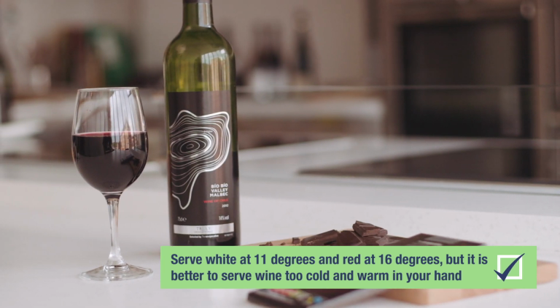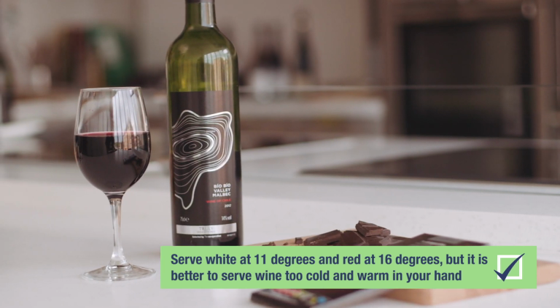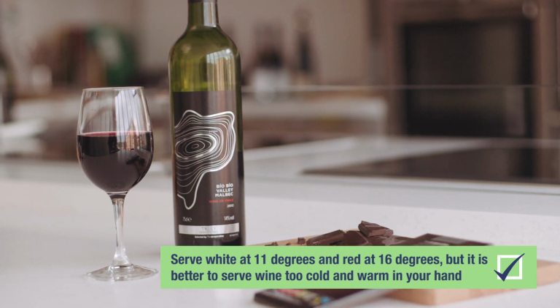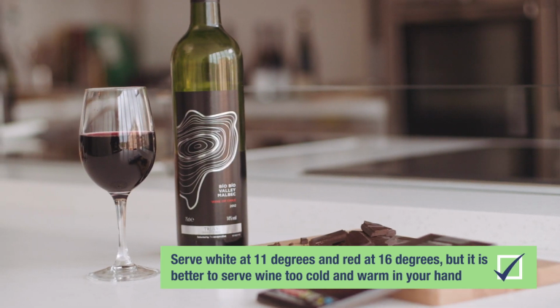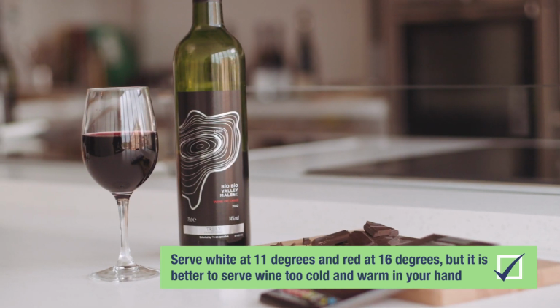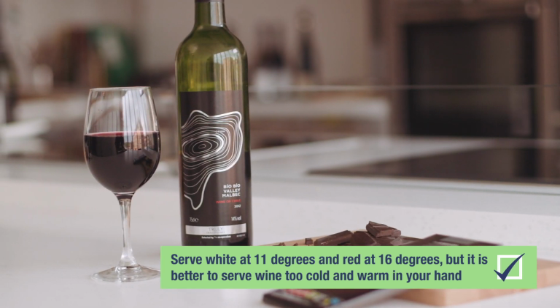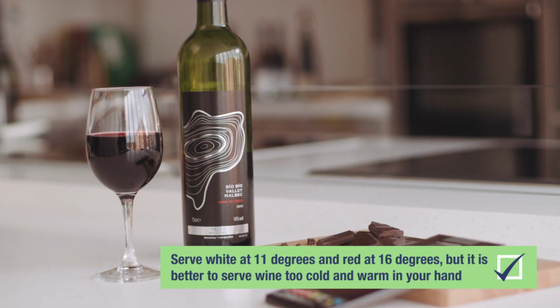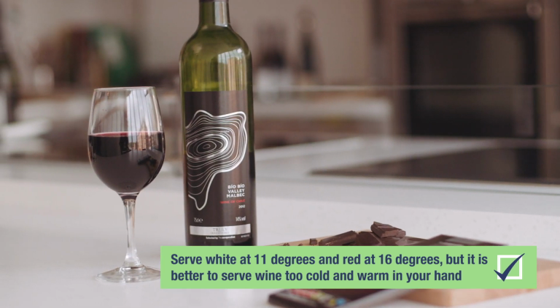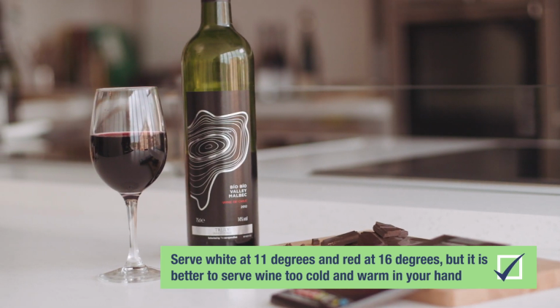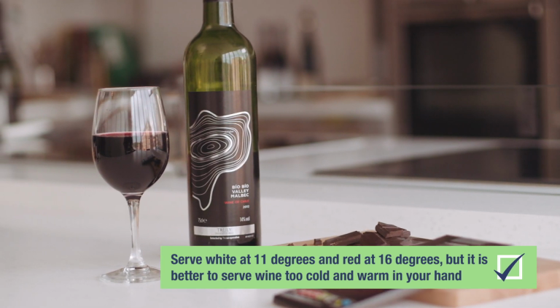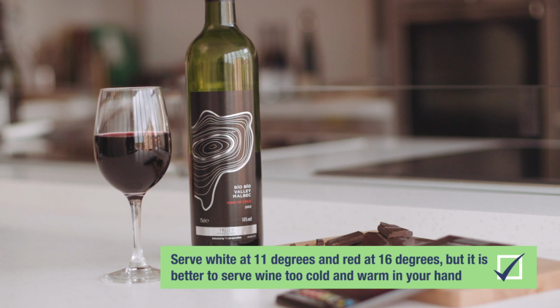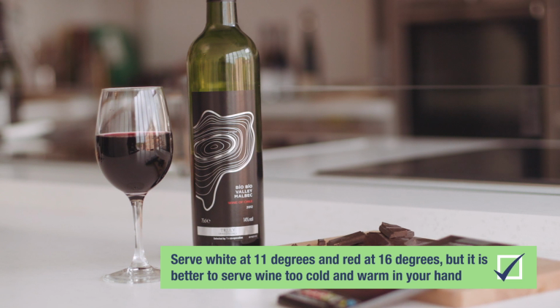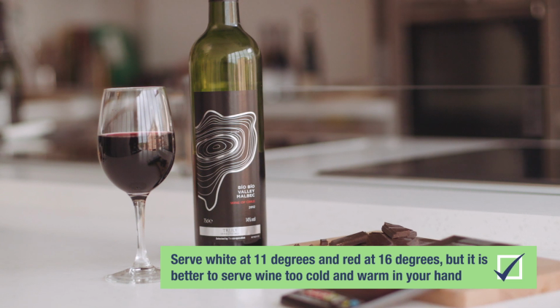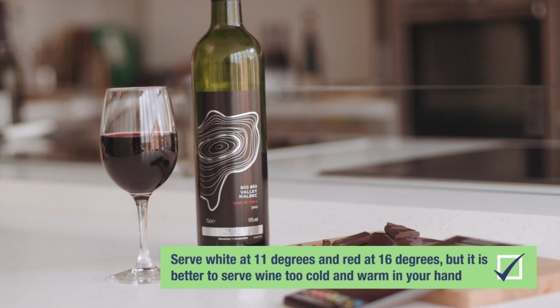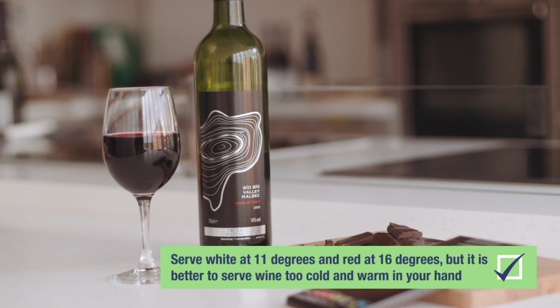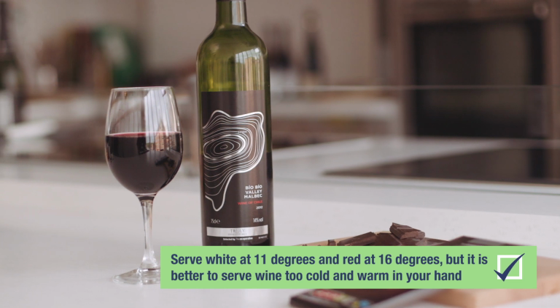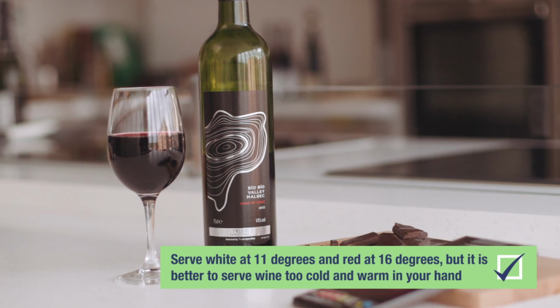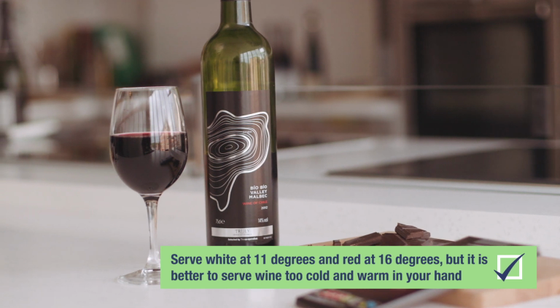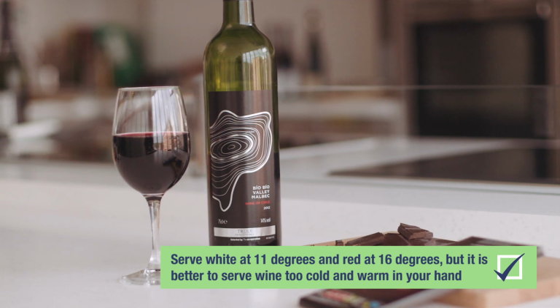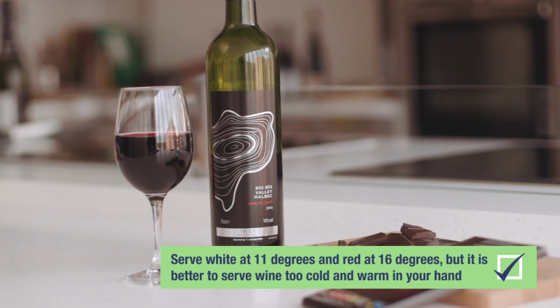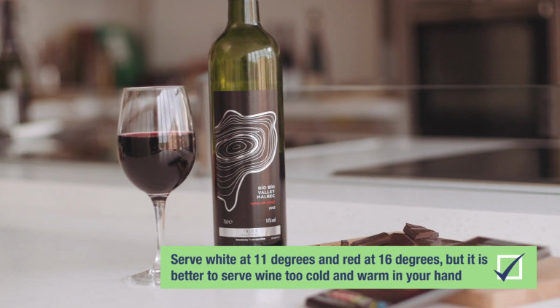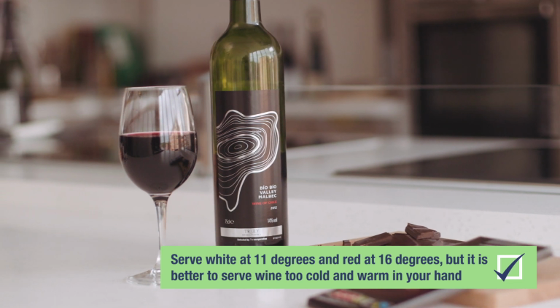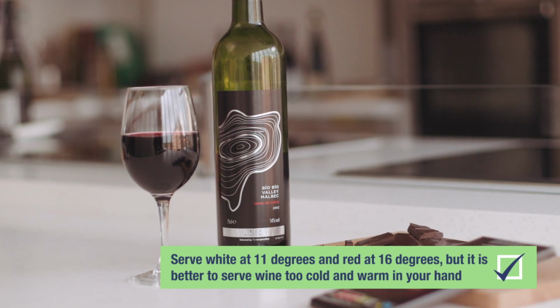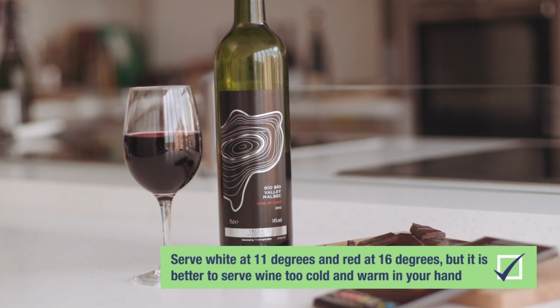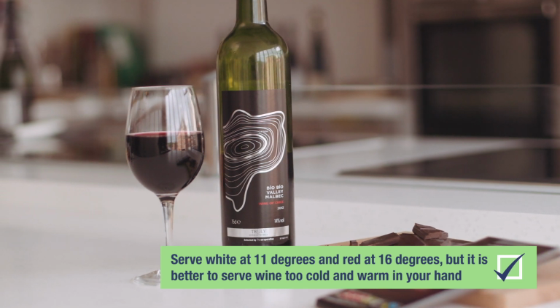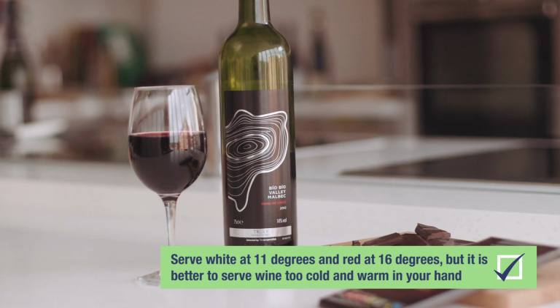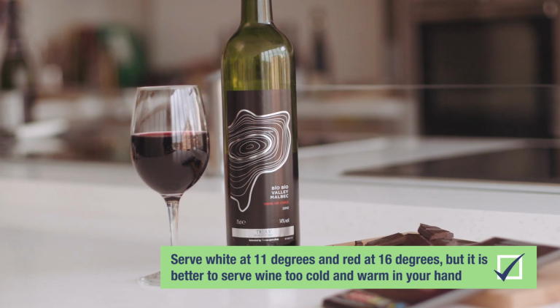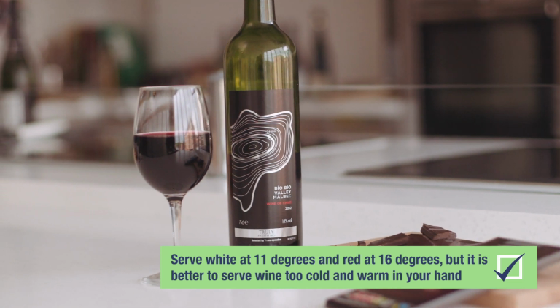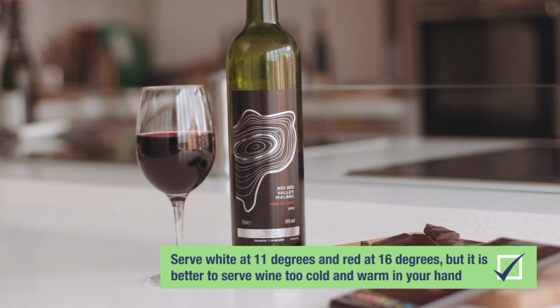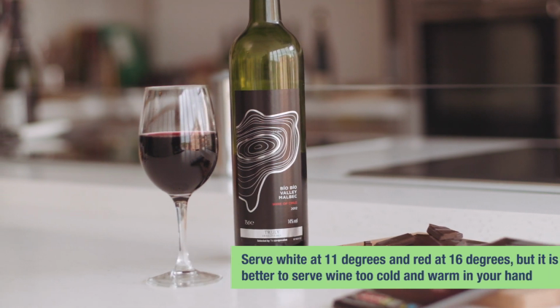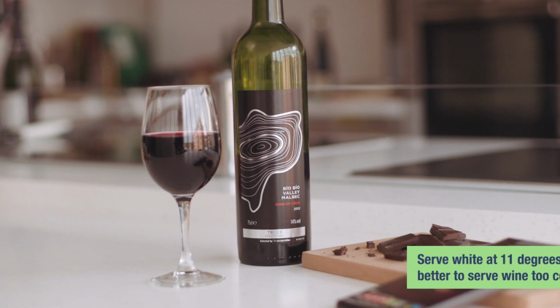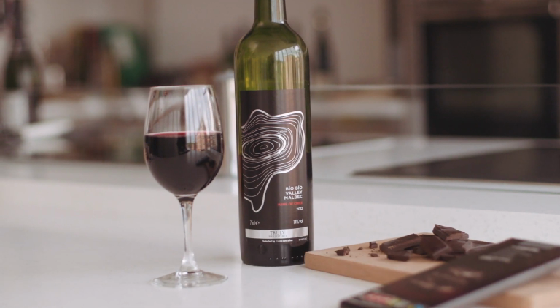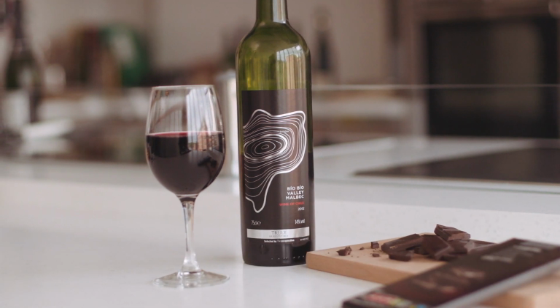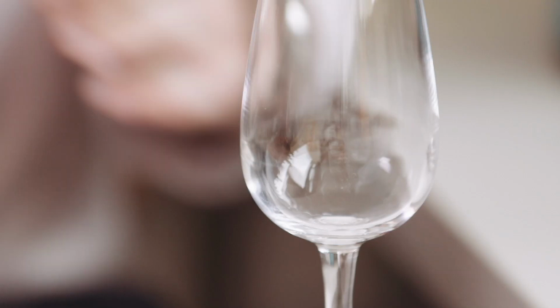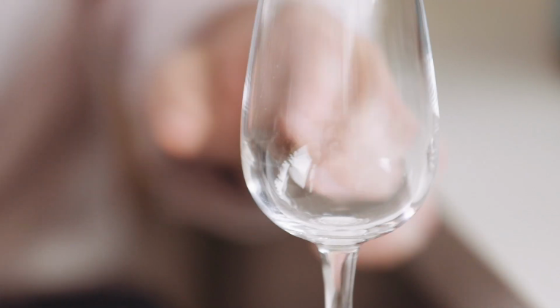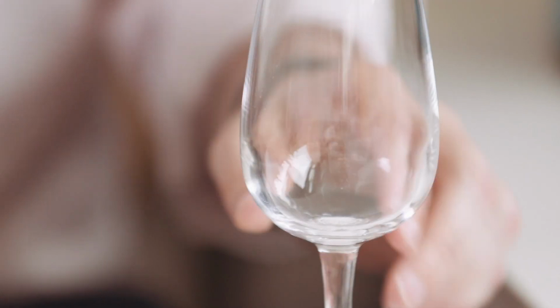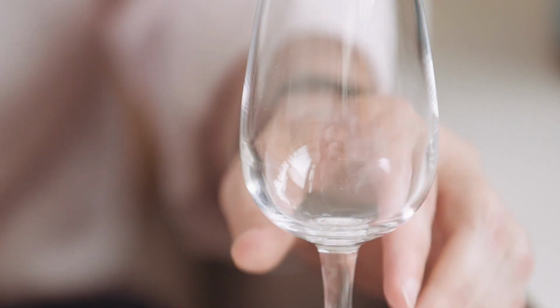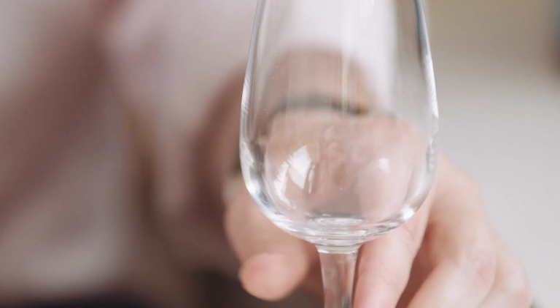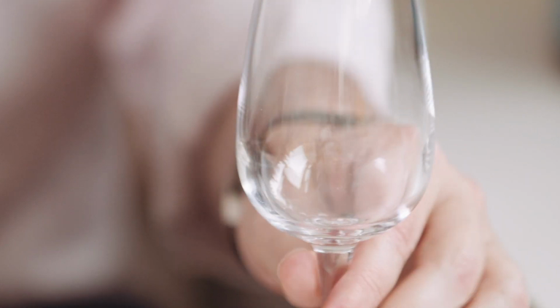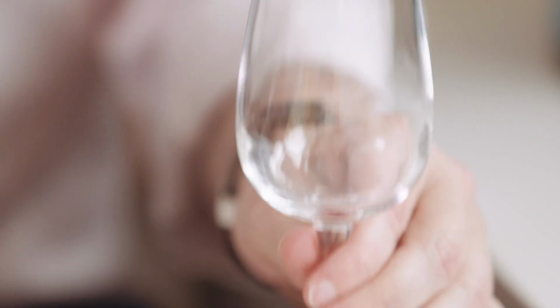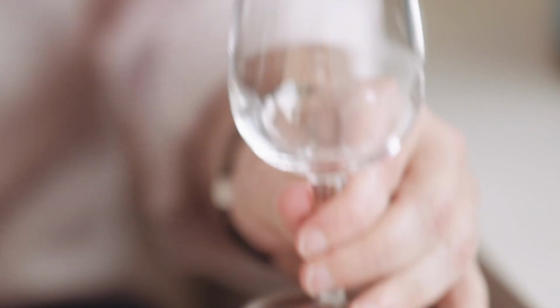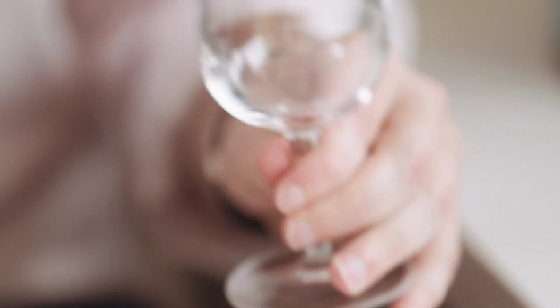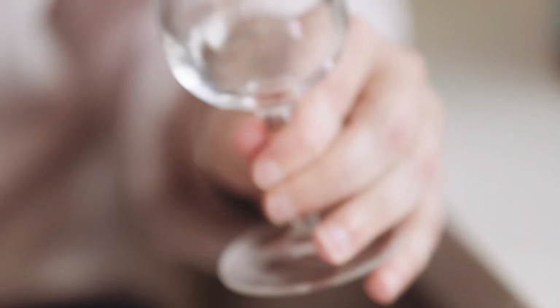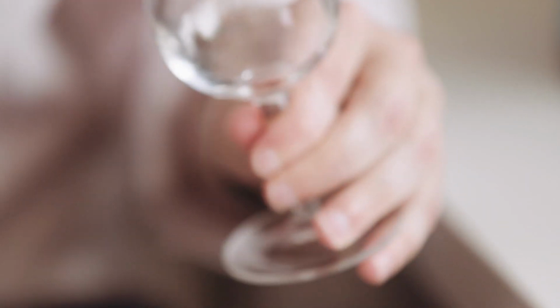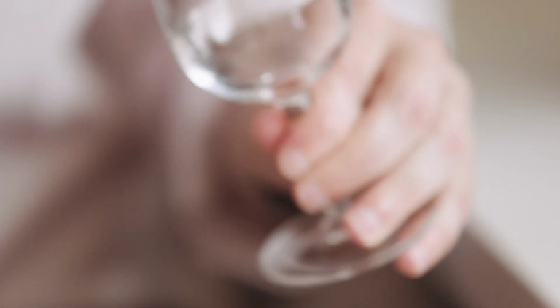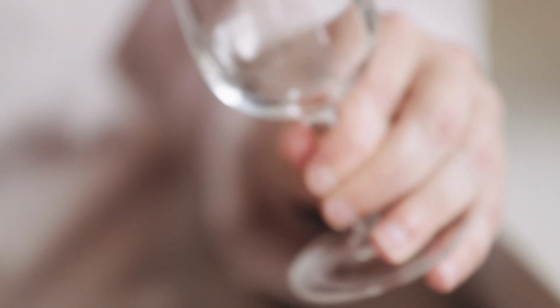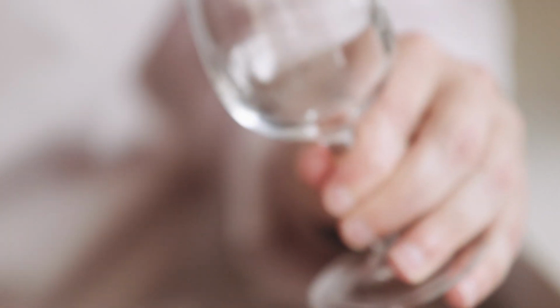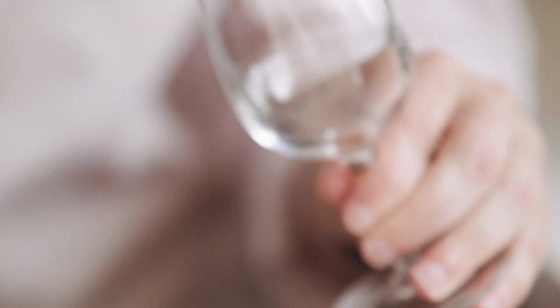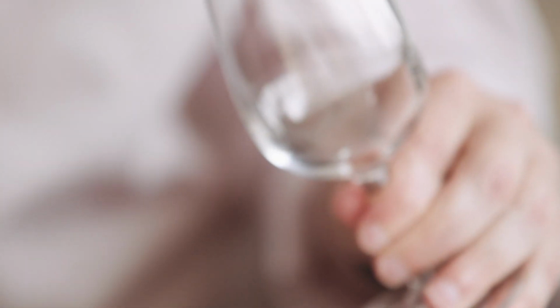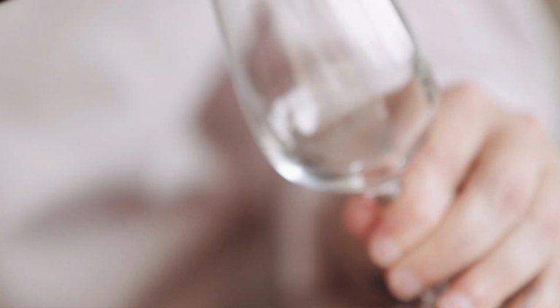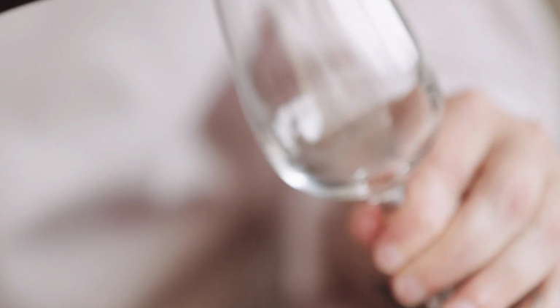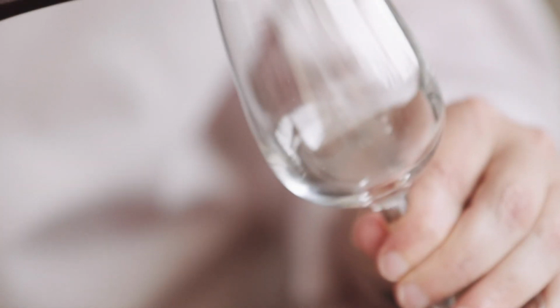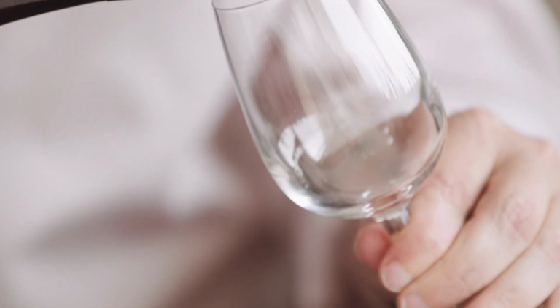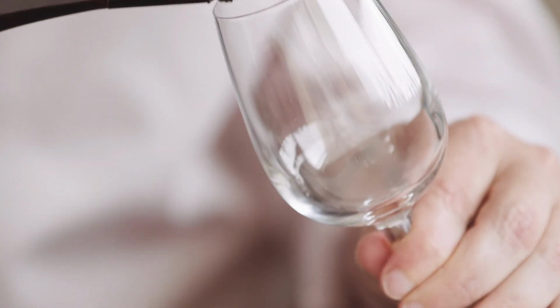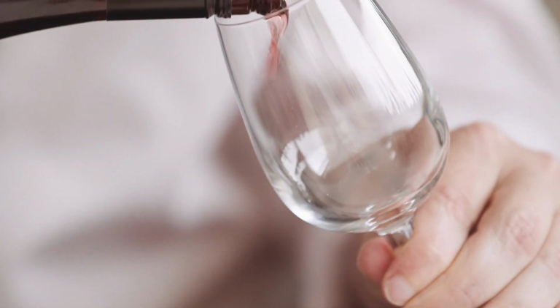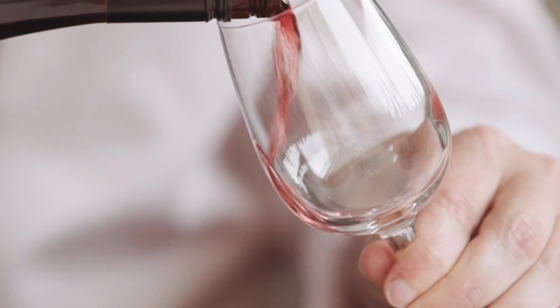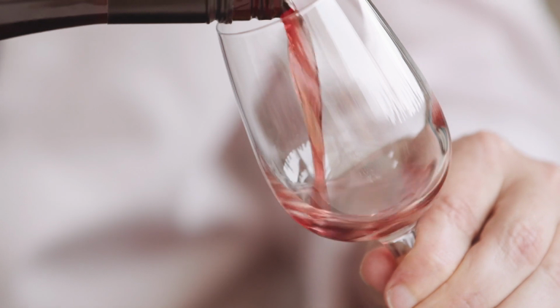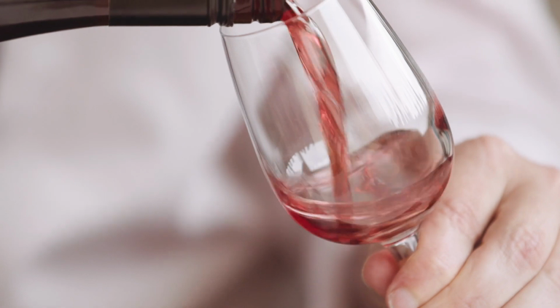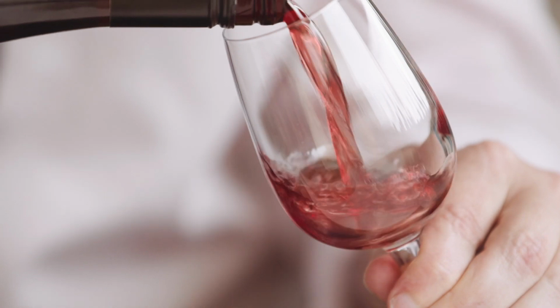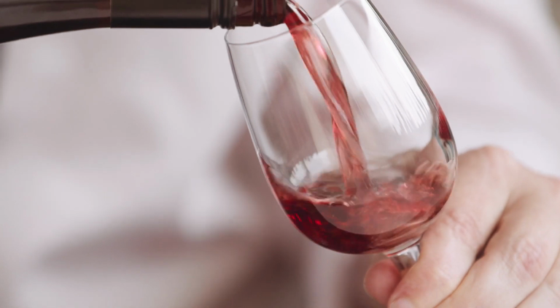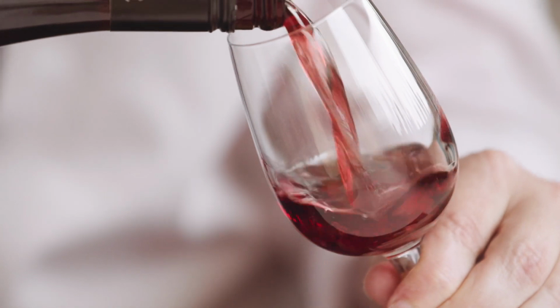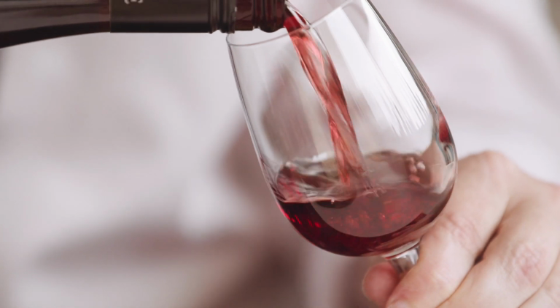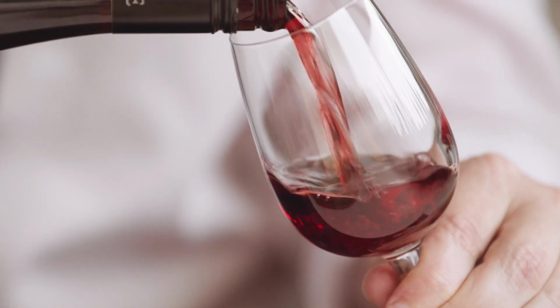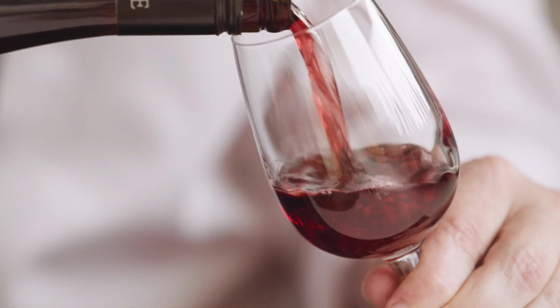Same with reds. I'd serve reds around about 16 degrees, but again, no harm in serving them a bit cooler if you're unsure.